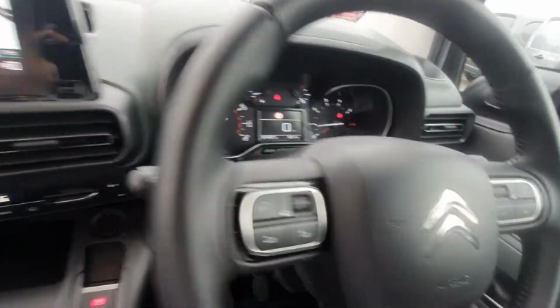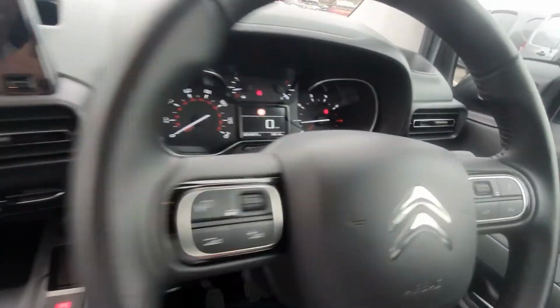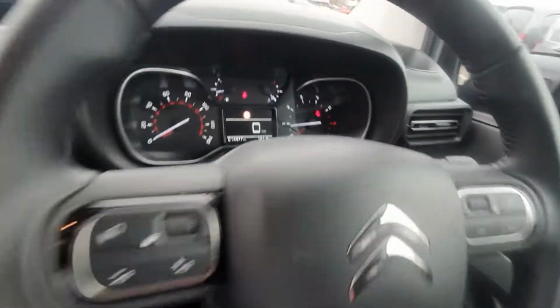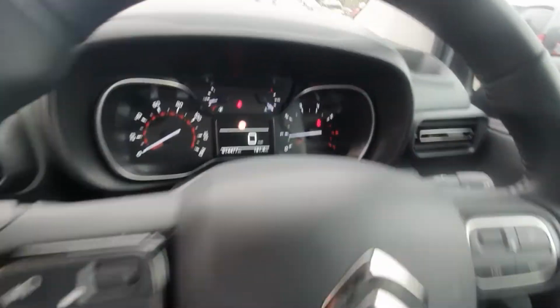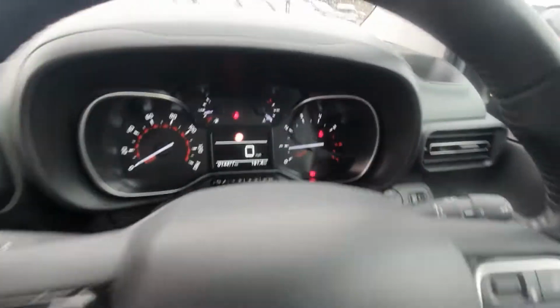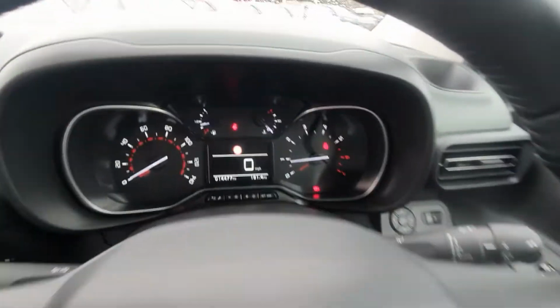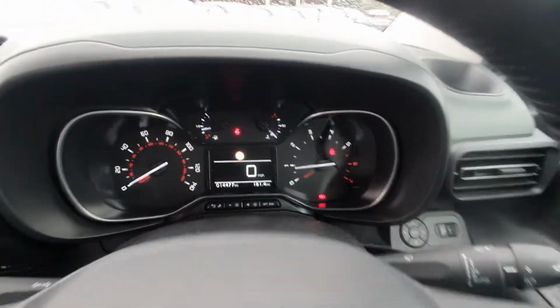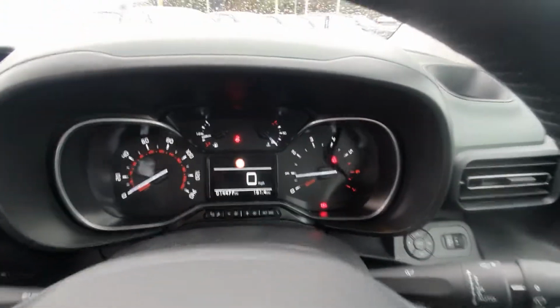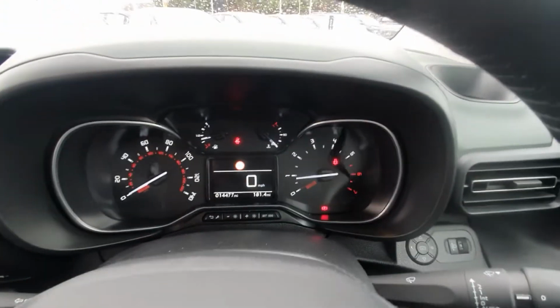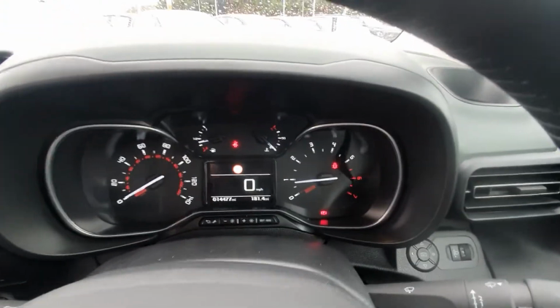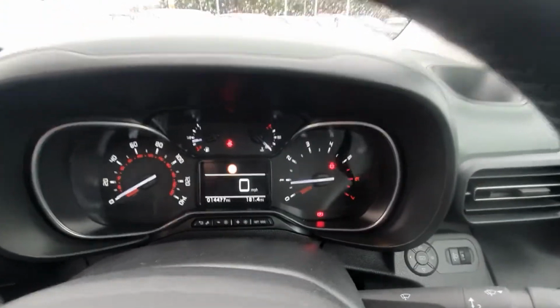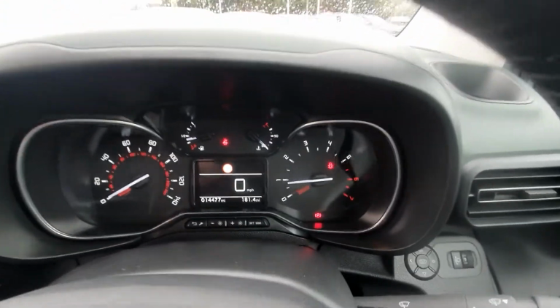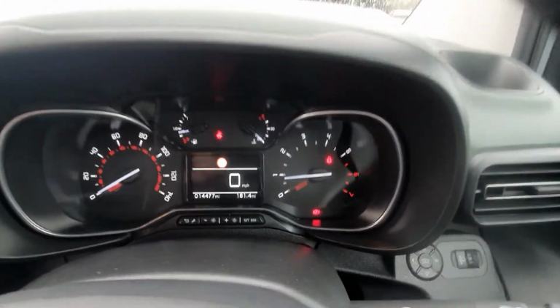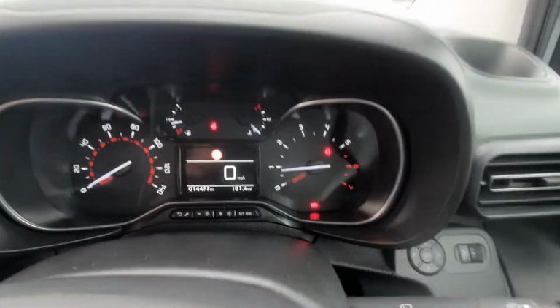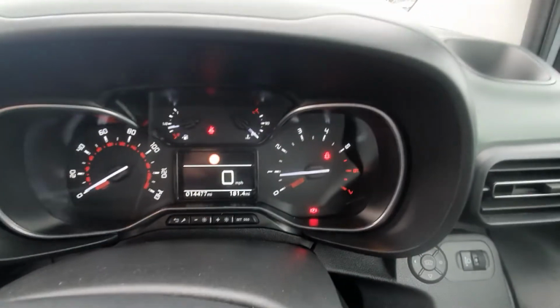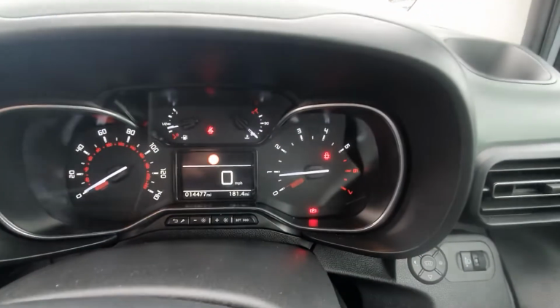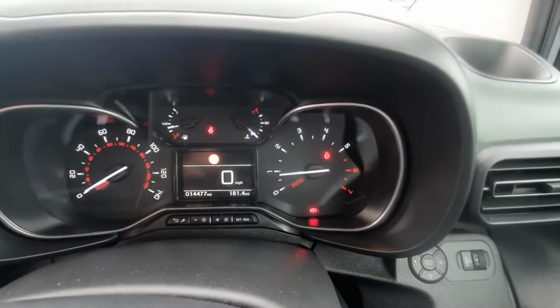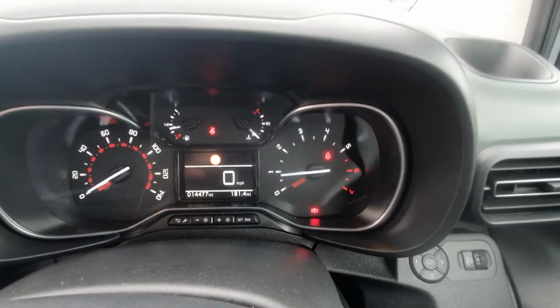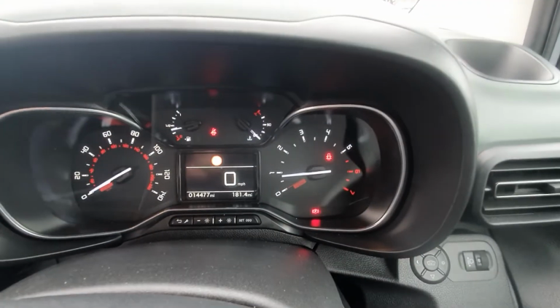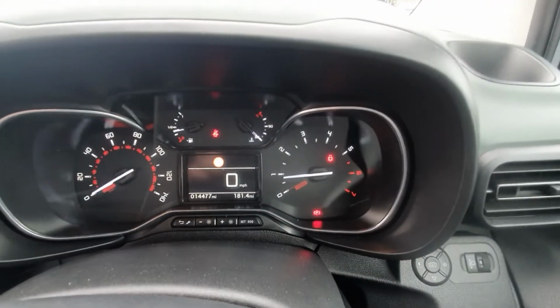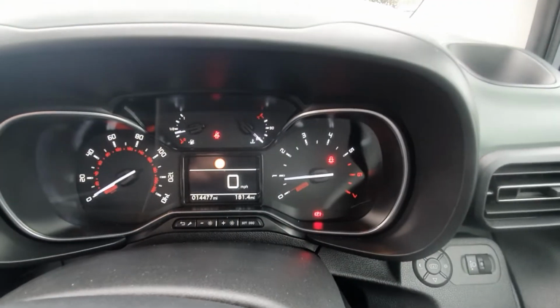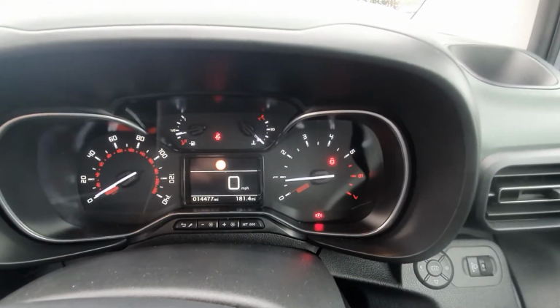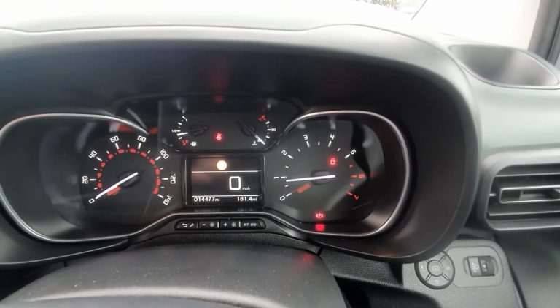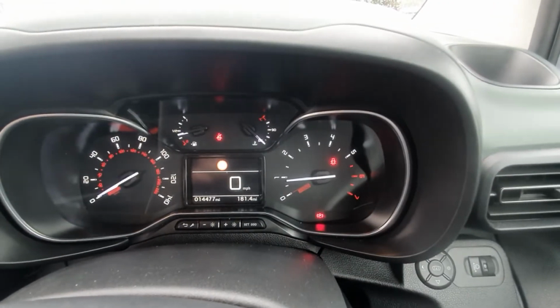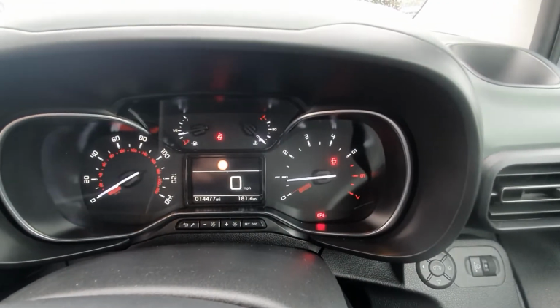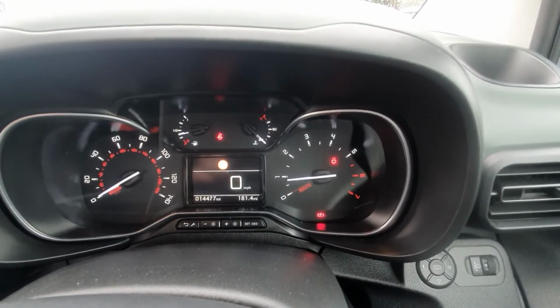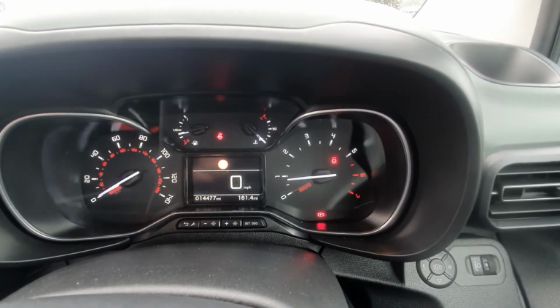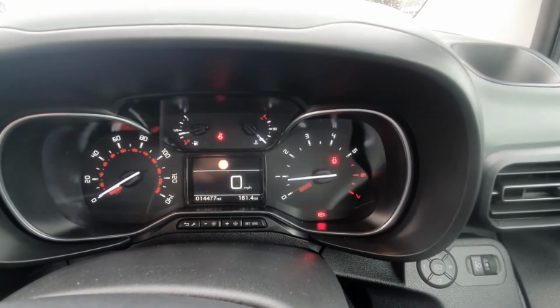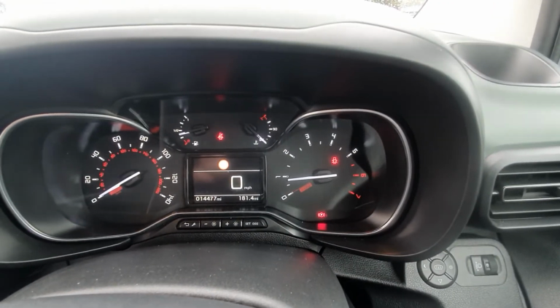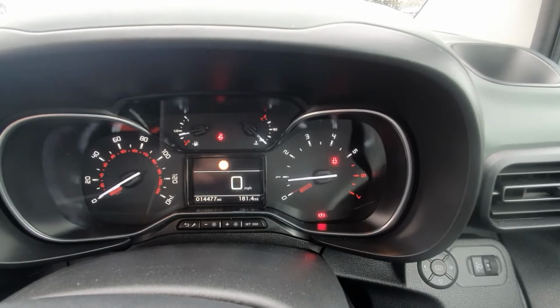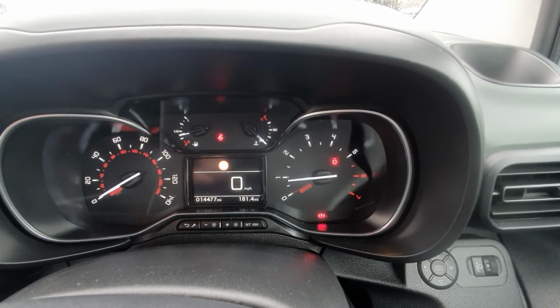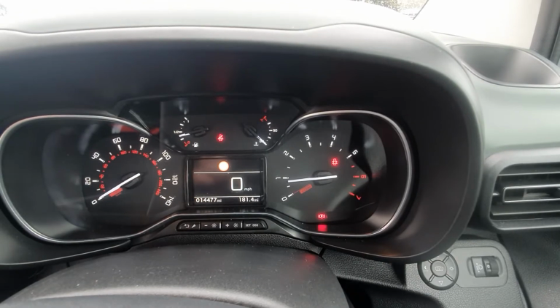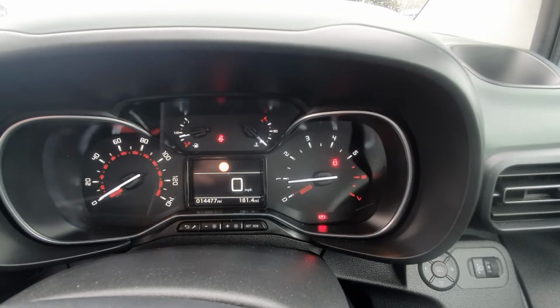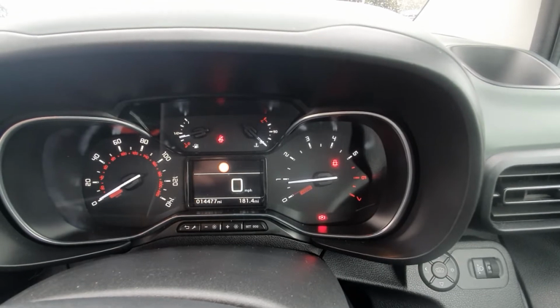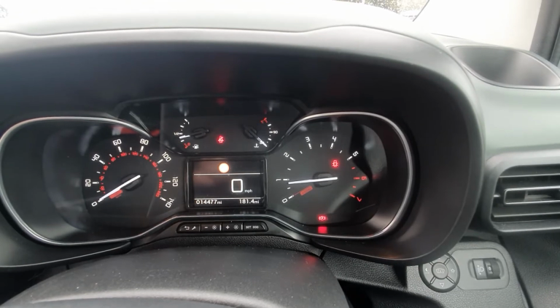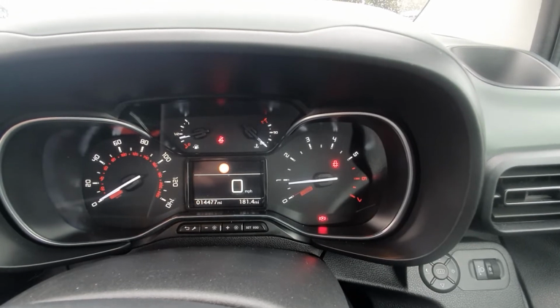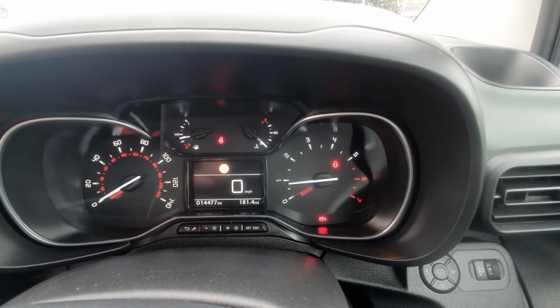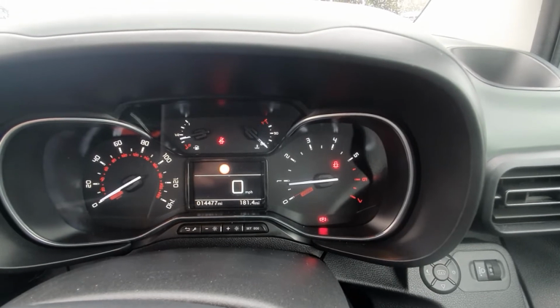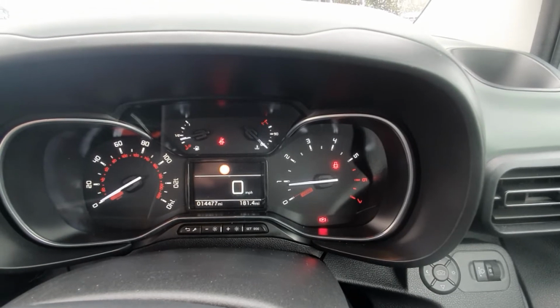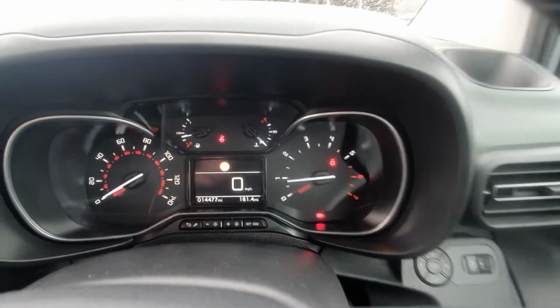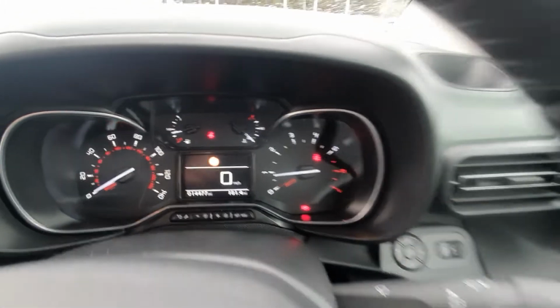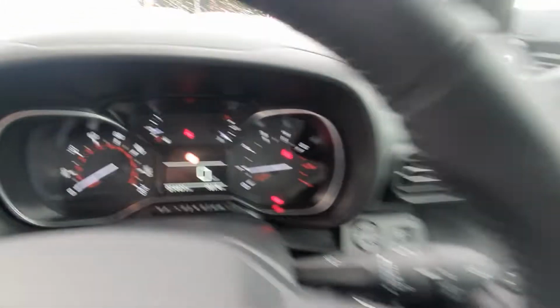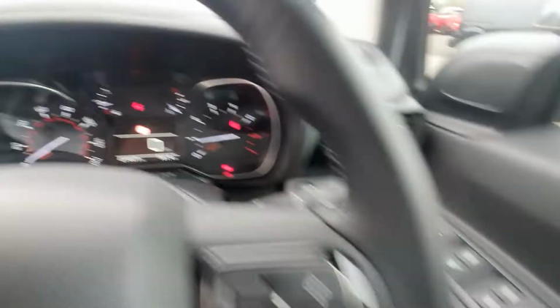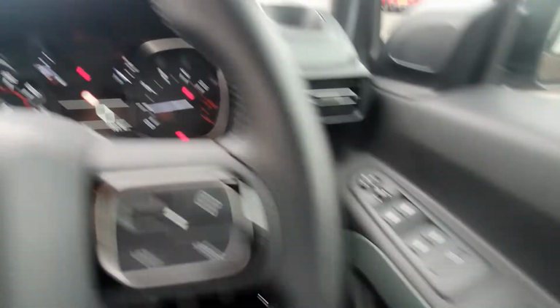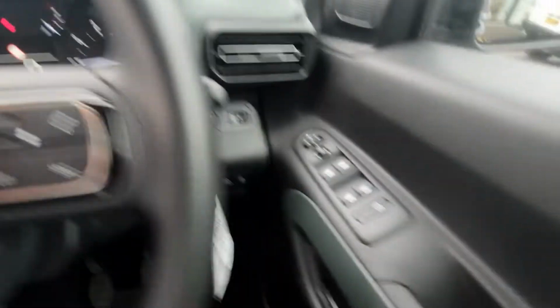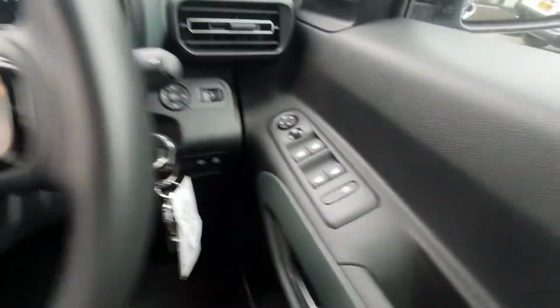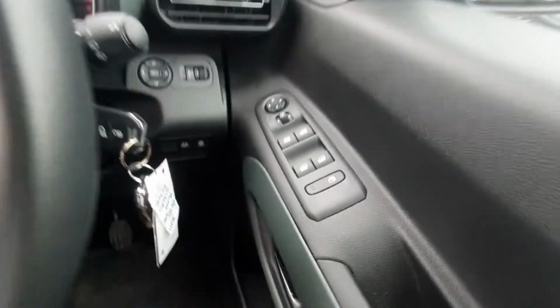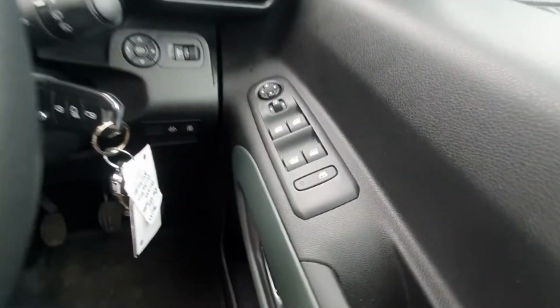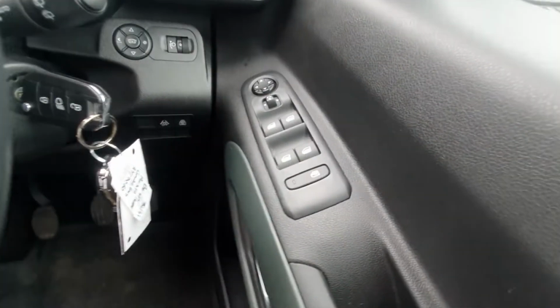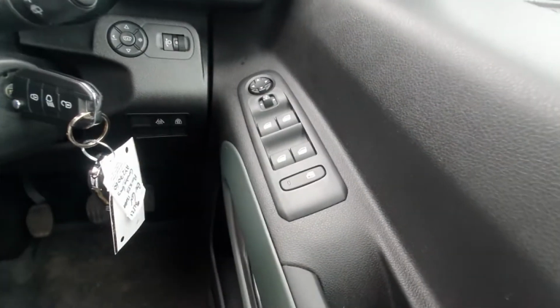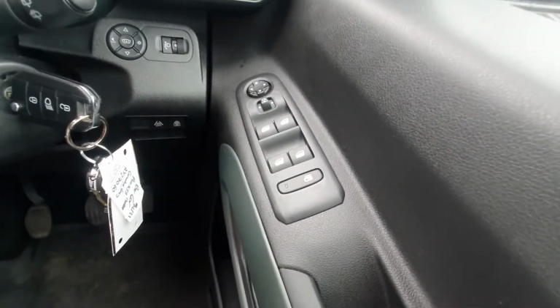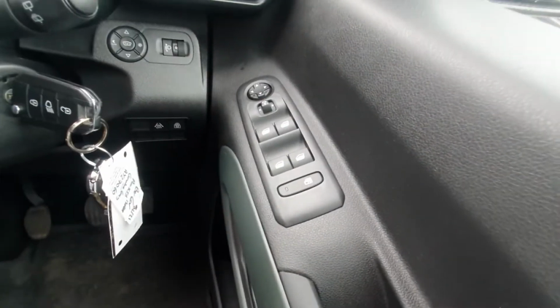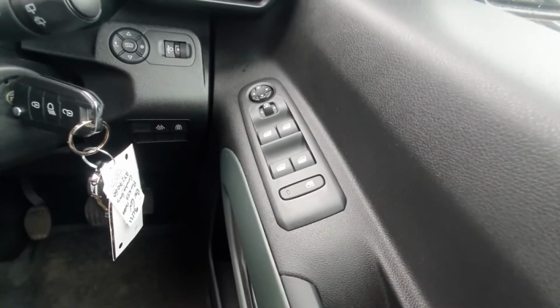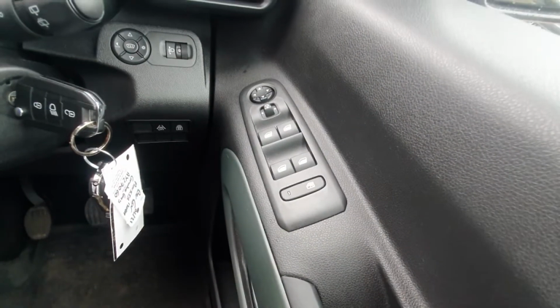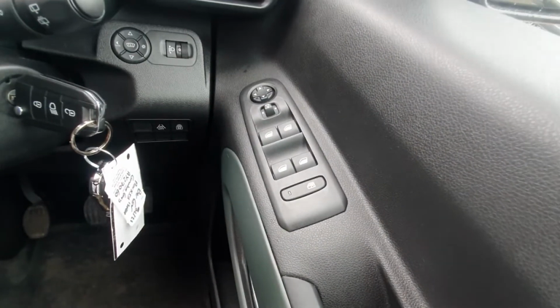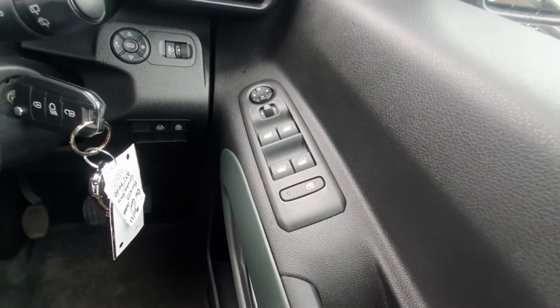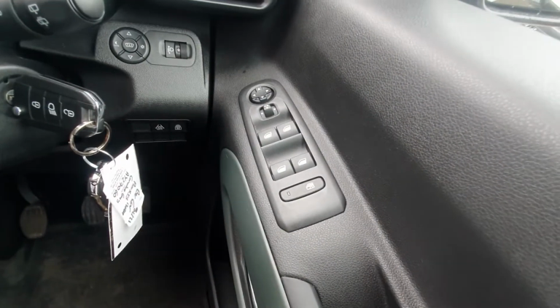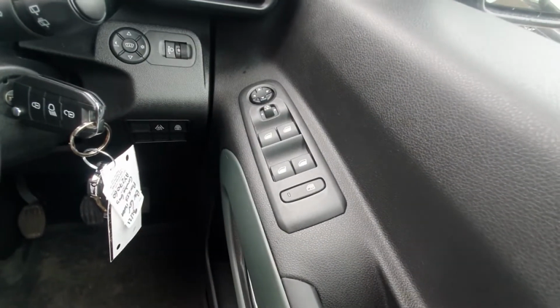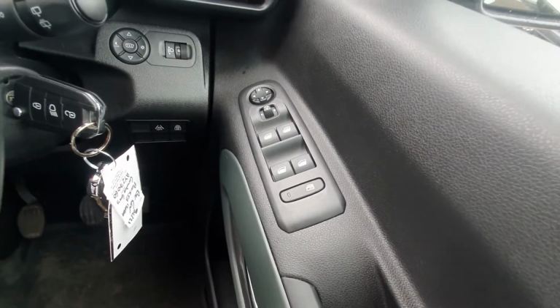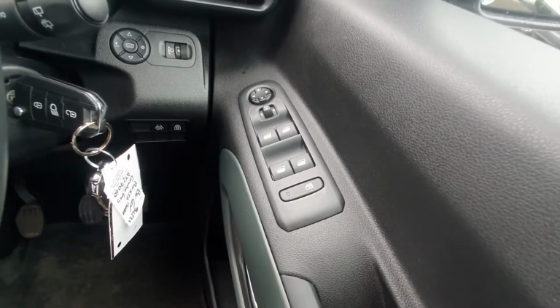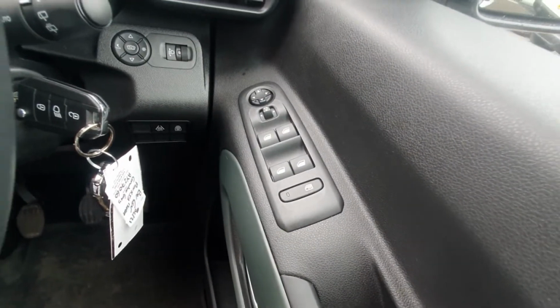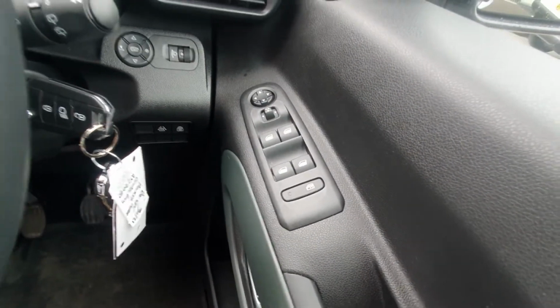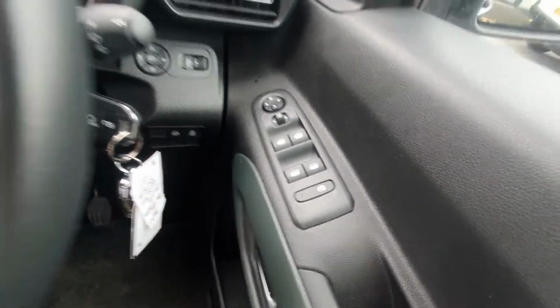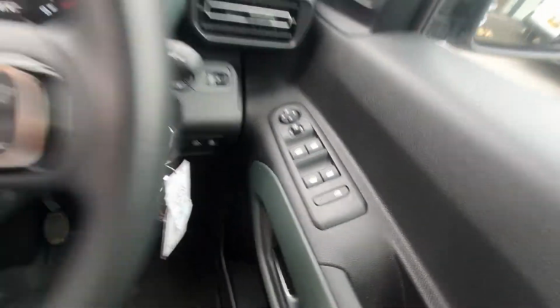Driver's side — you have your digital speedometer in the front and your electronic windows on the side.